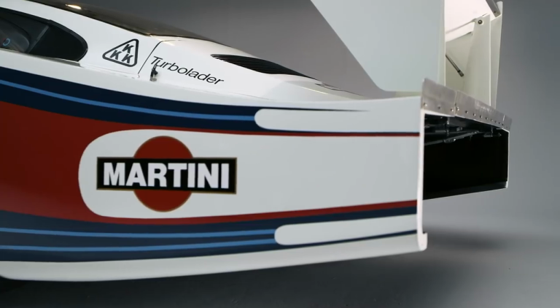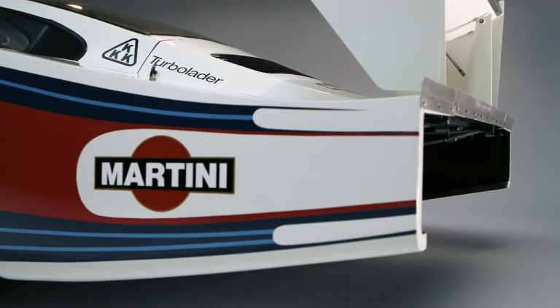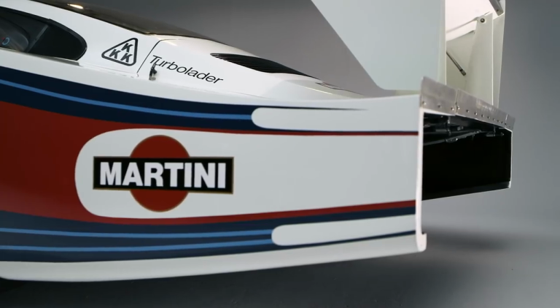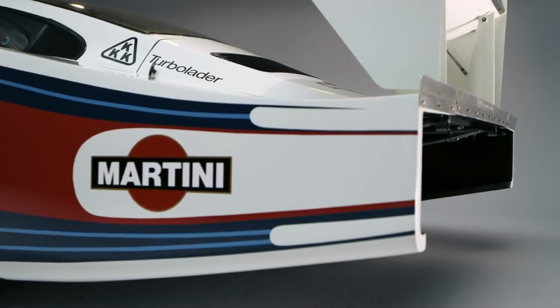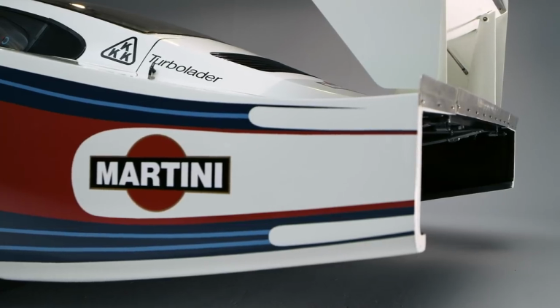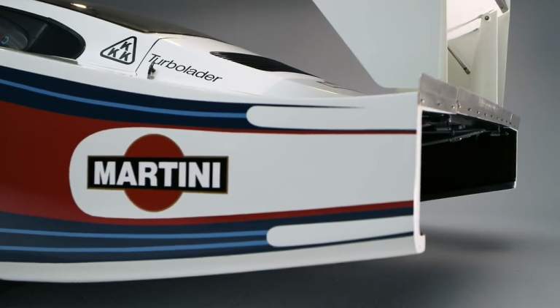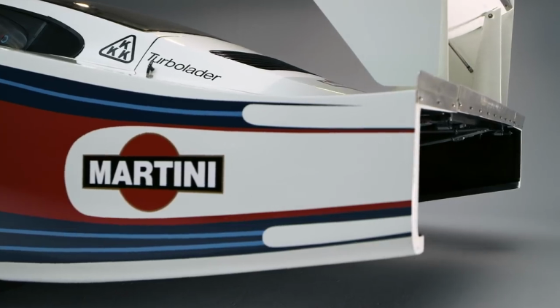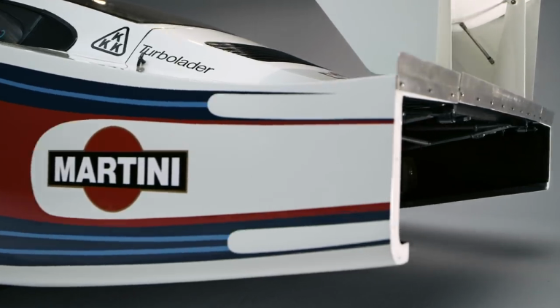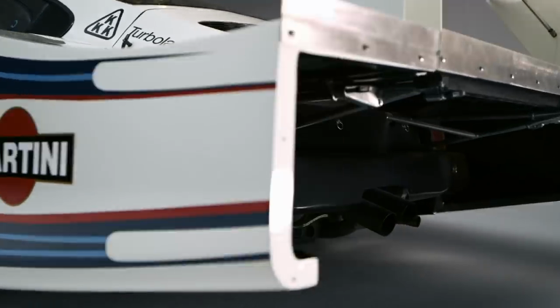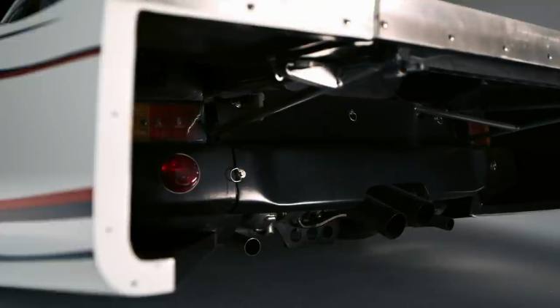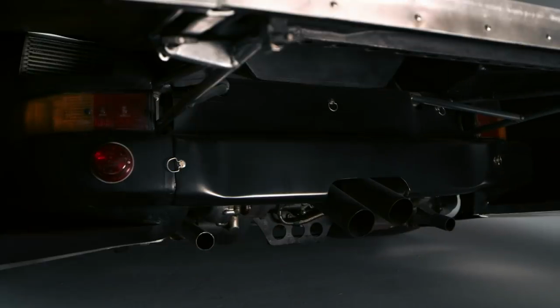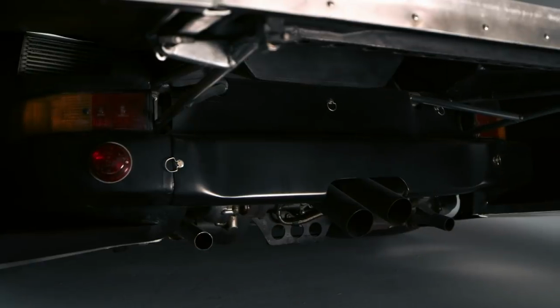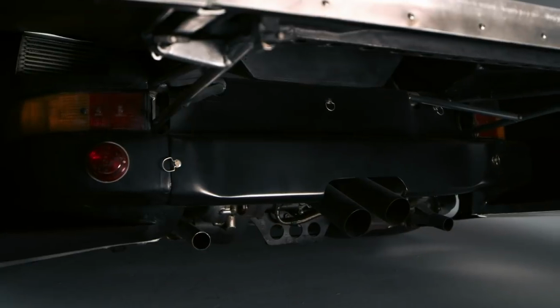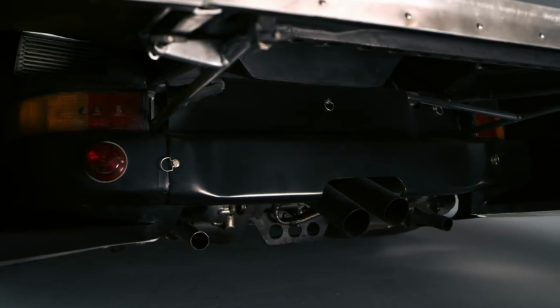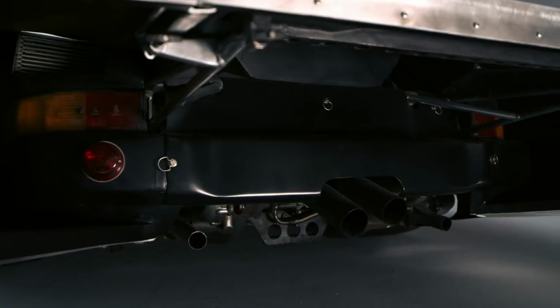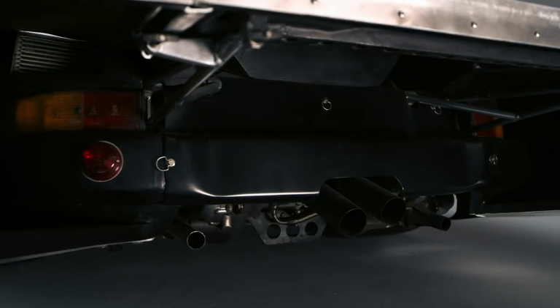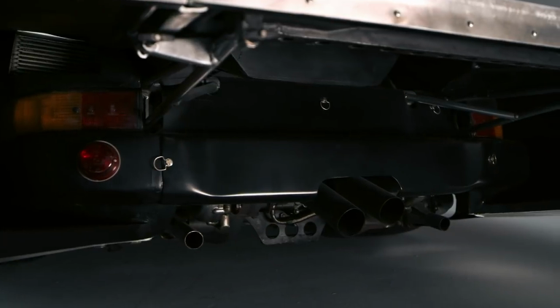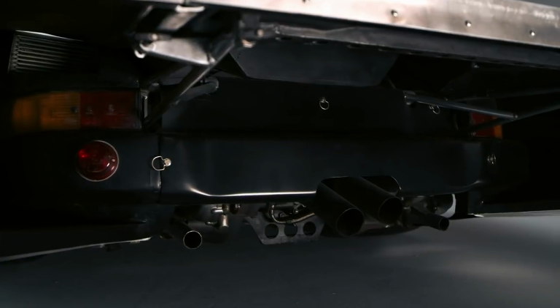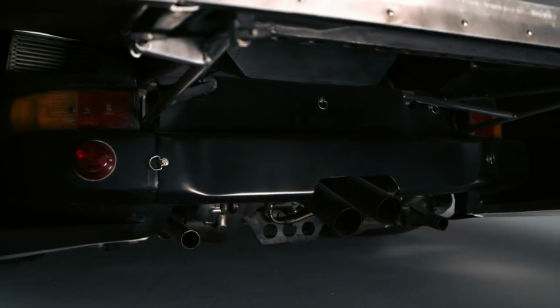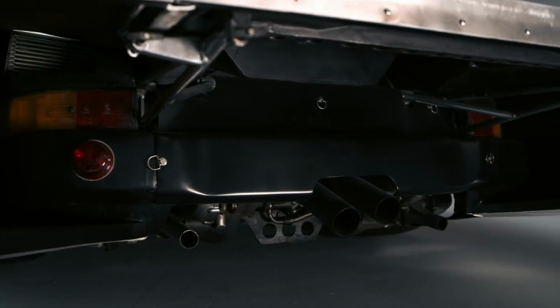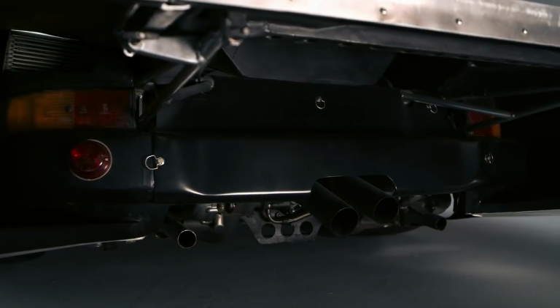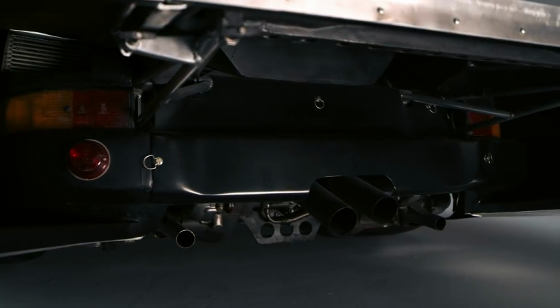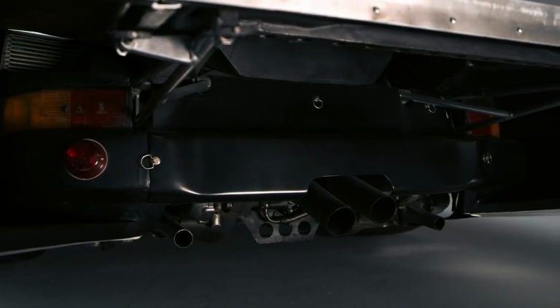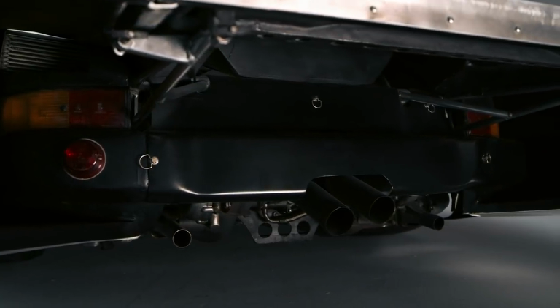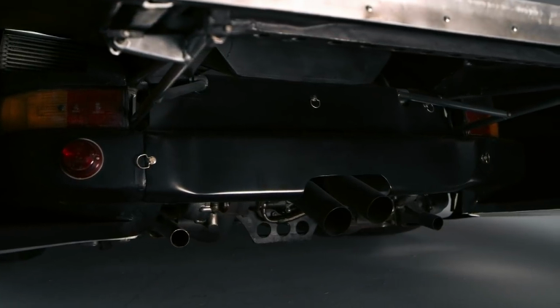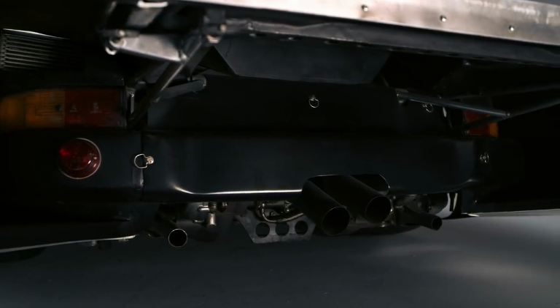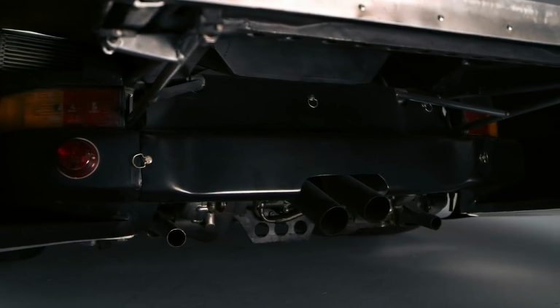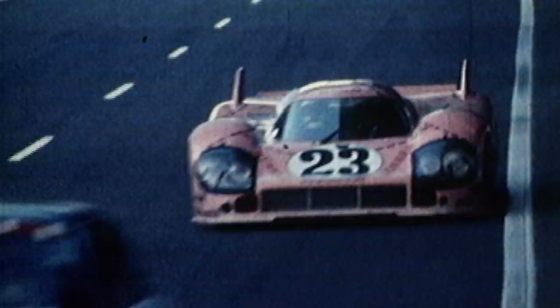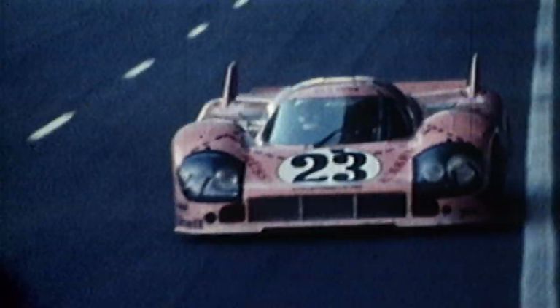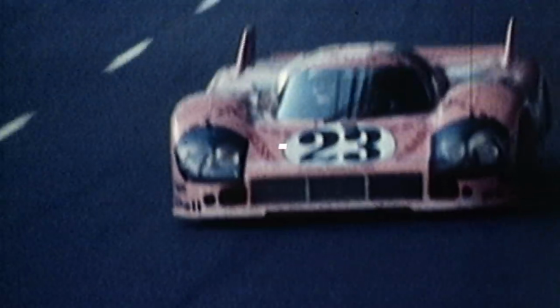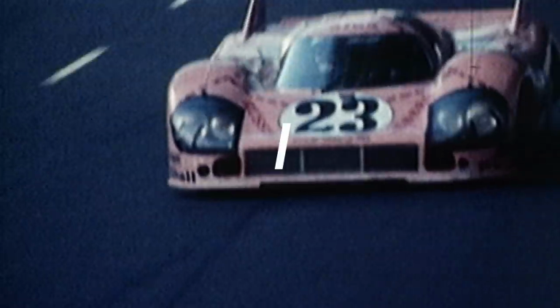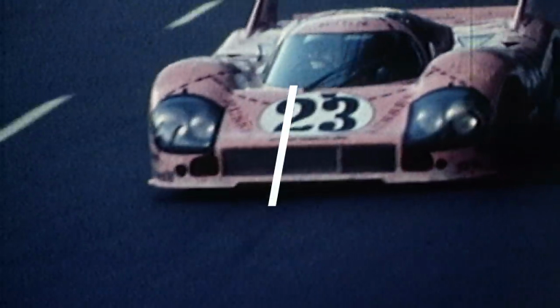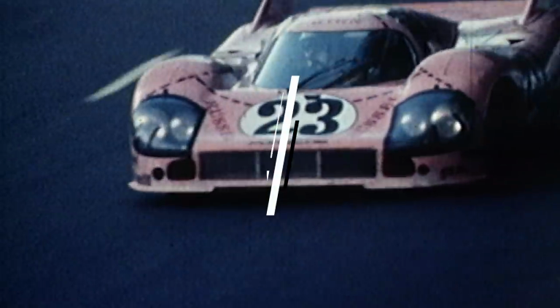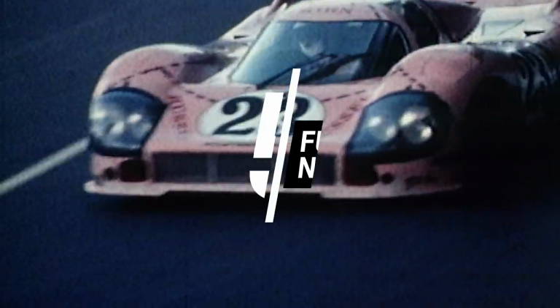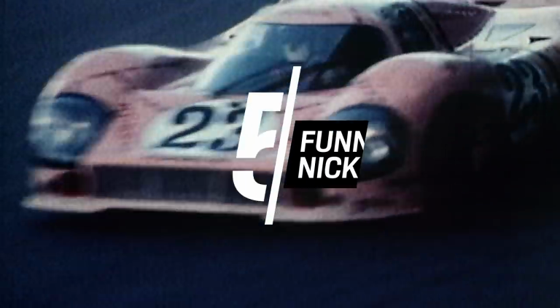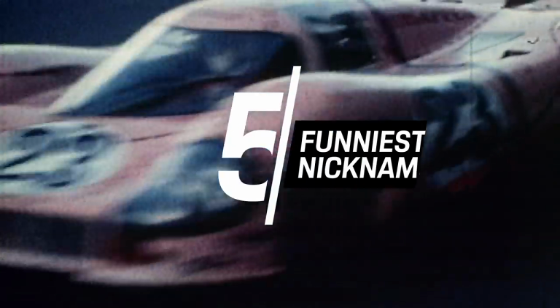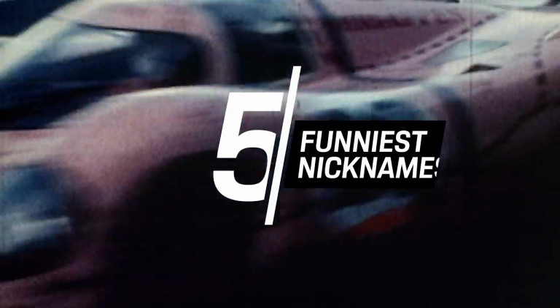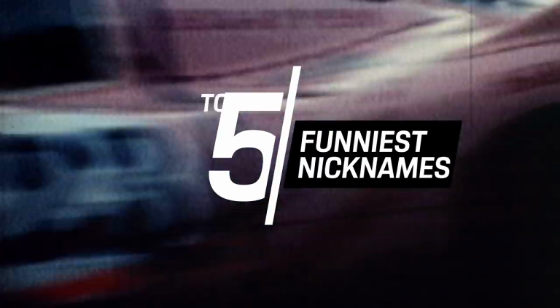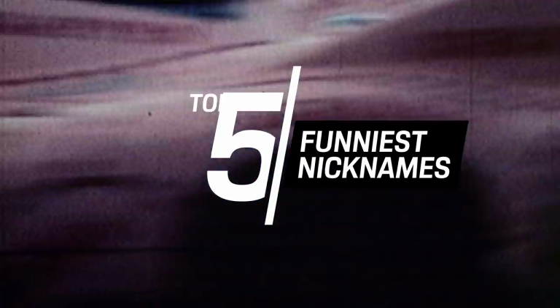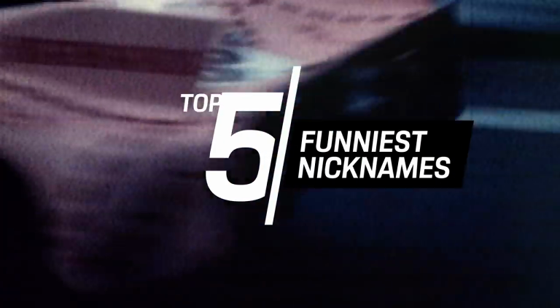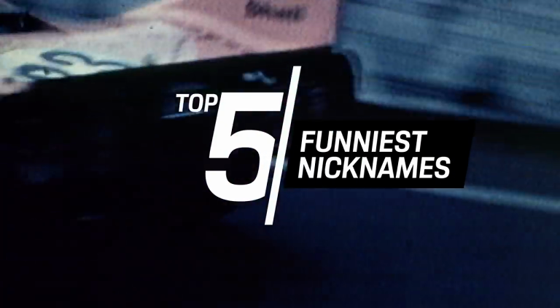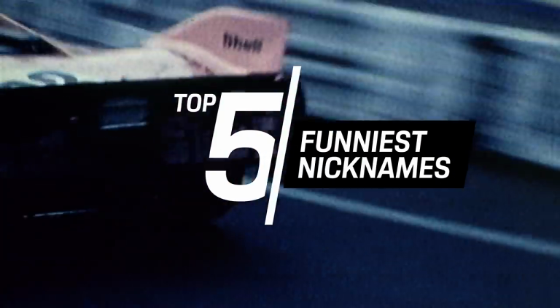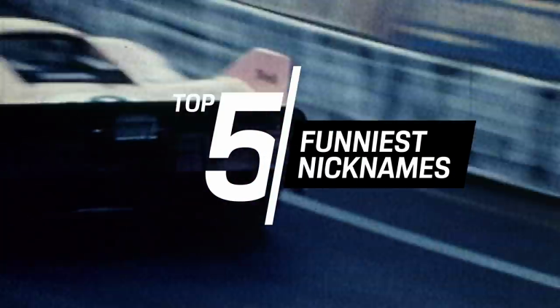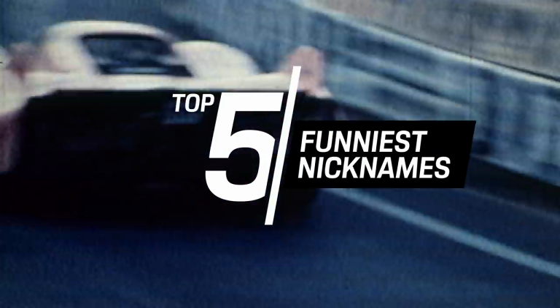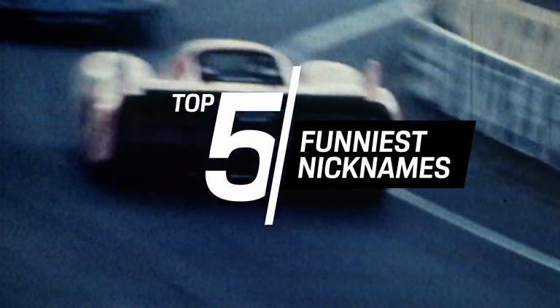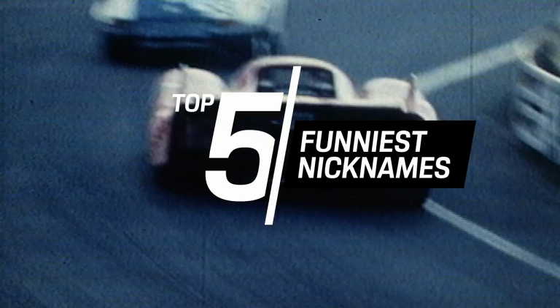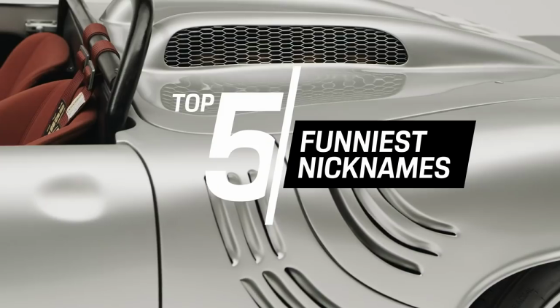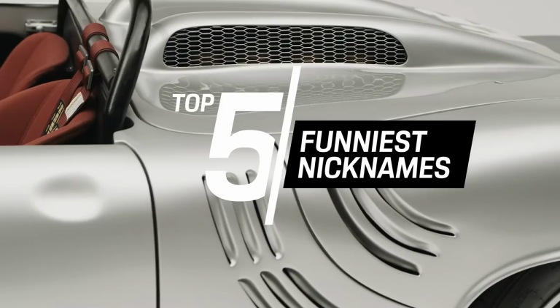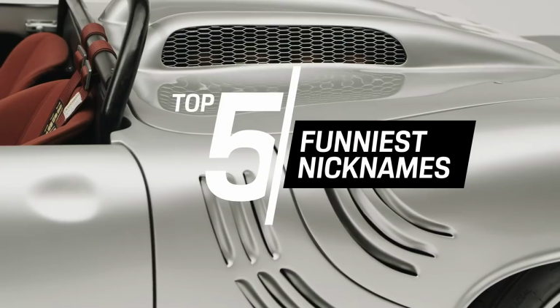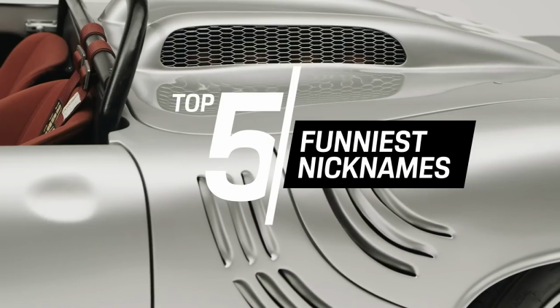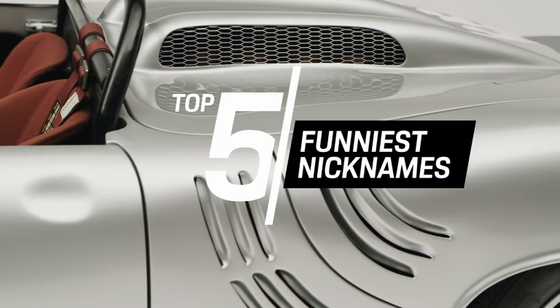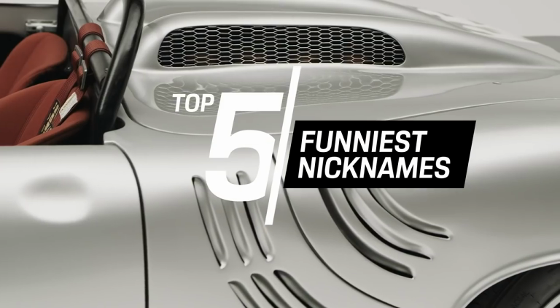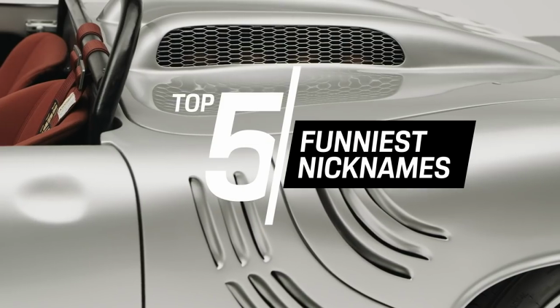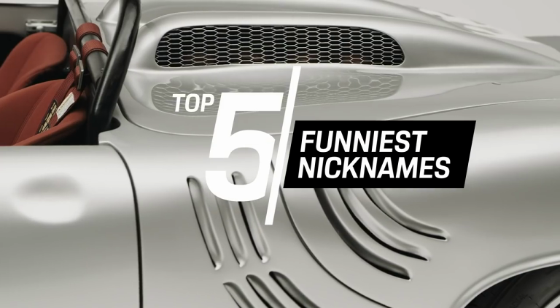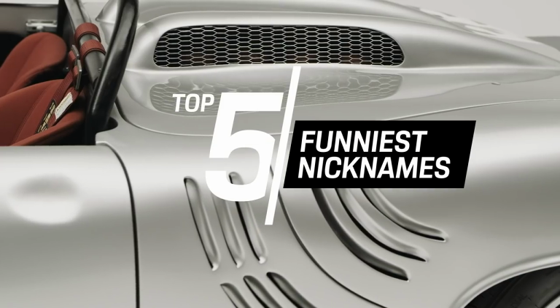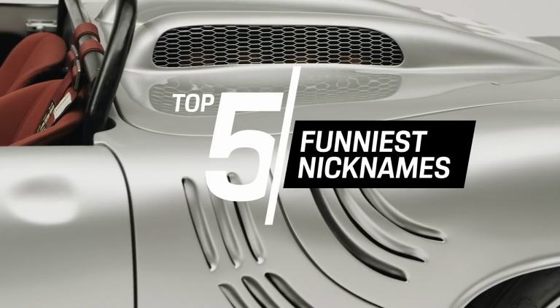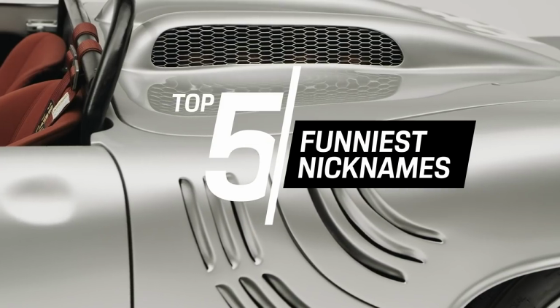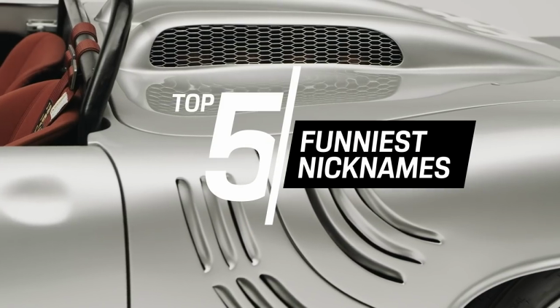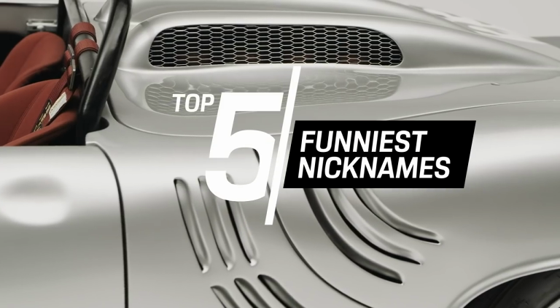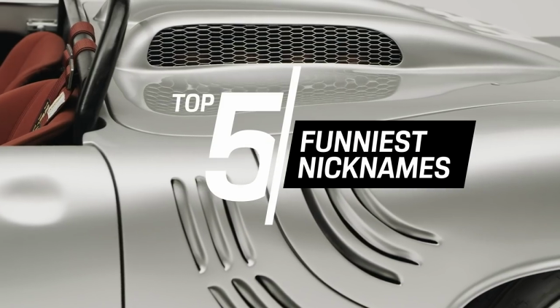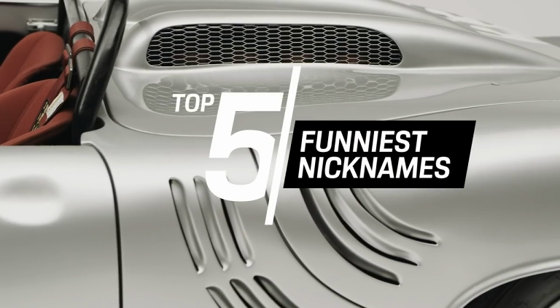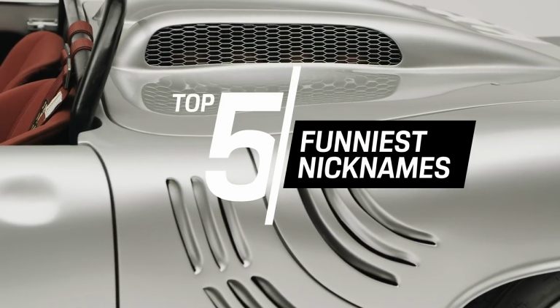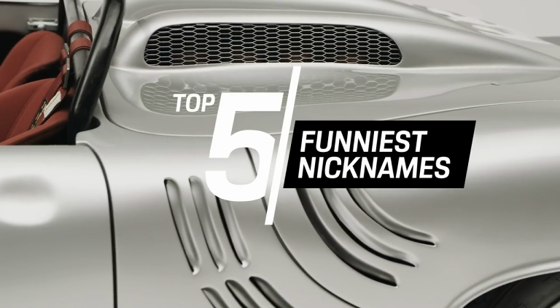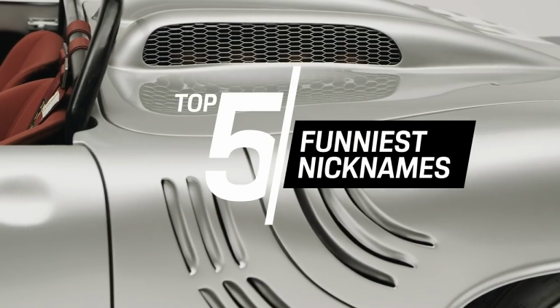Speaking of which, we prepared a special episode for you. Be sure to keep Moby Dick in mind. Stay safe.